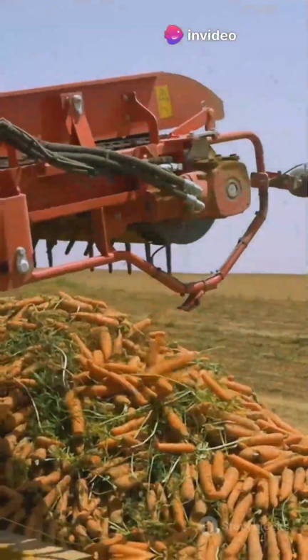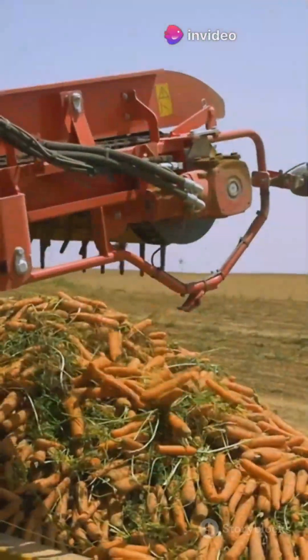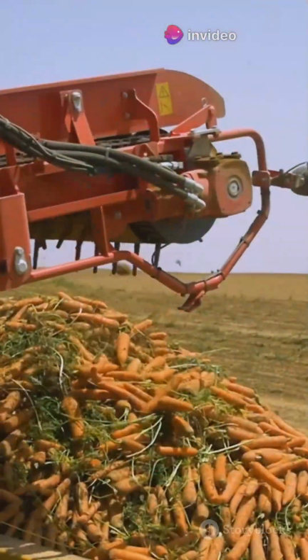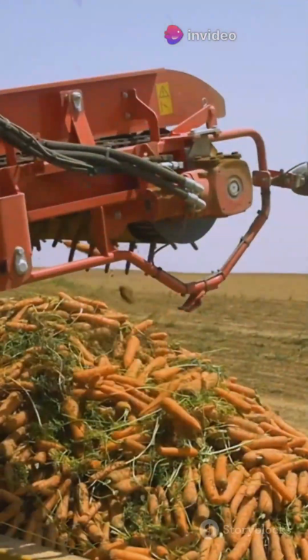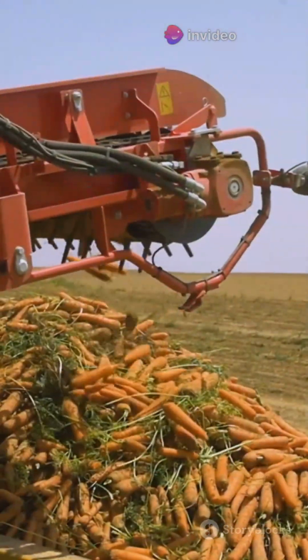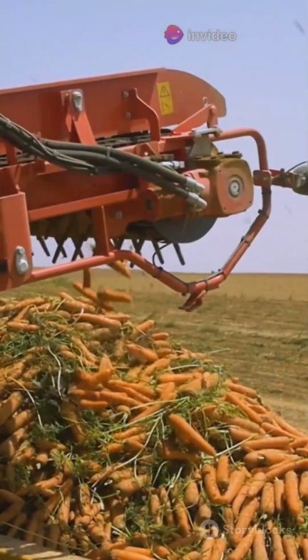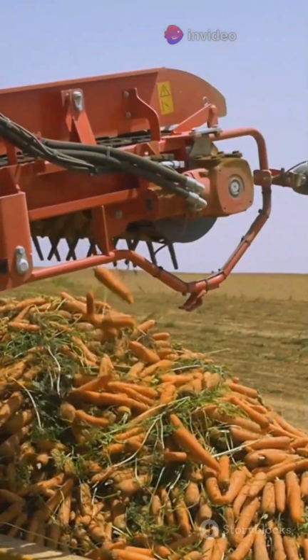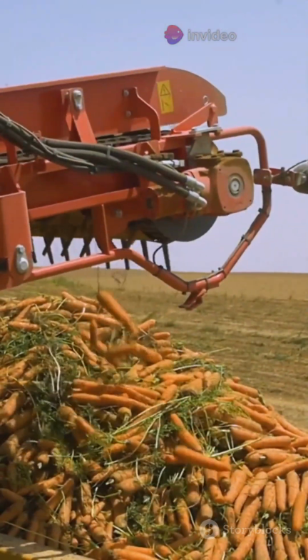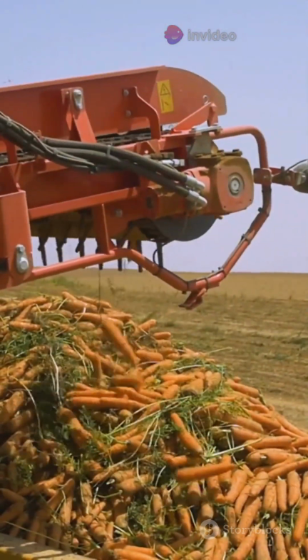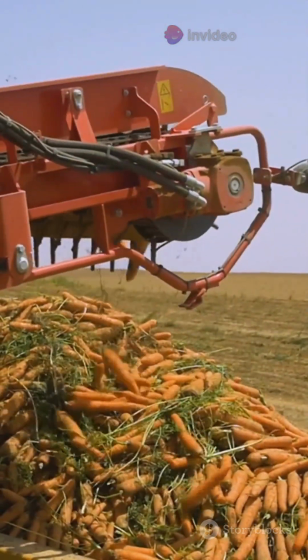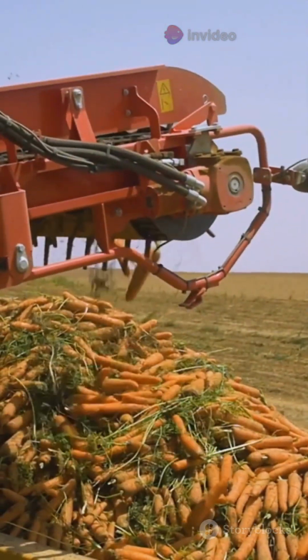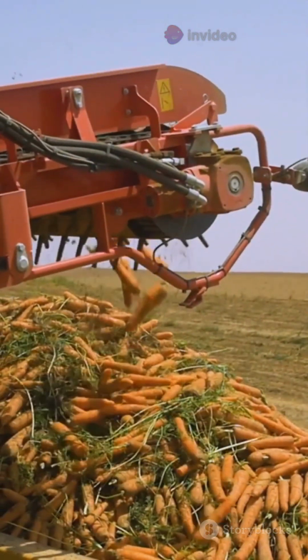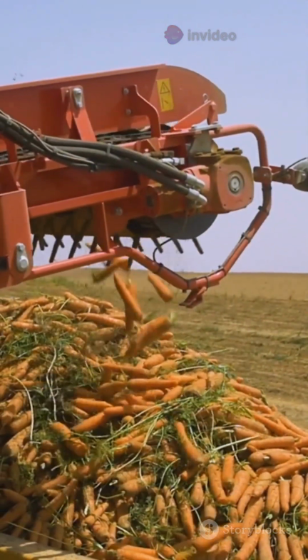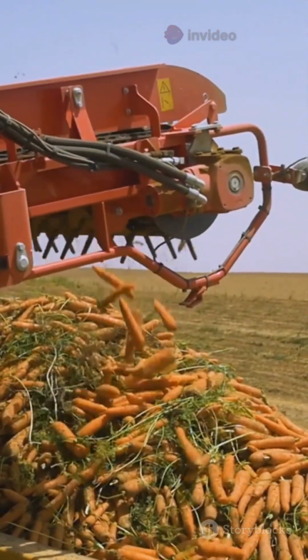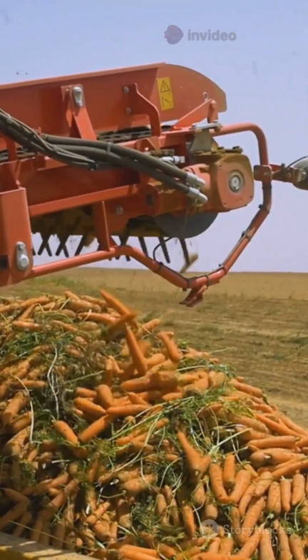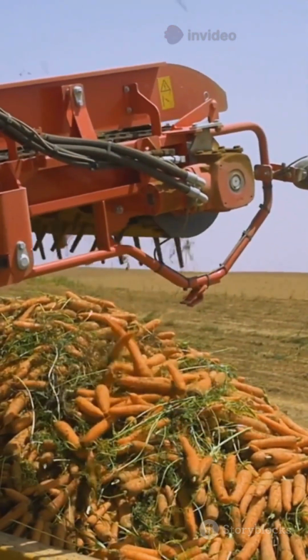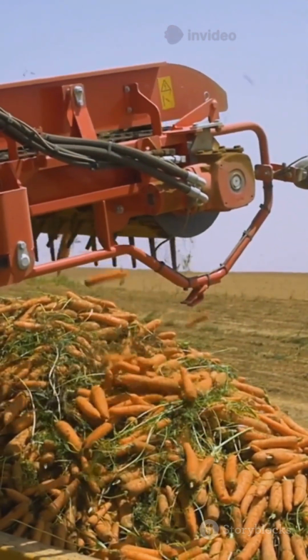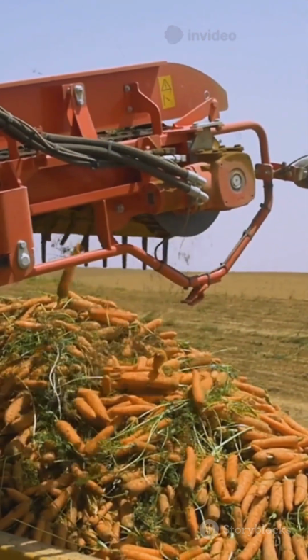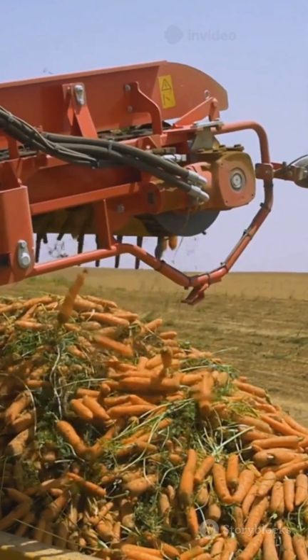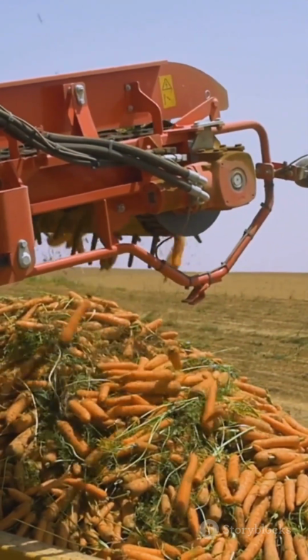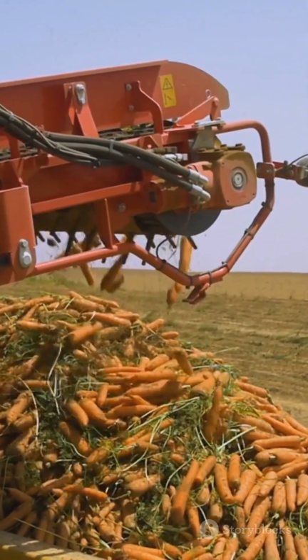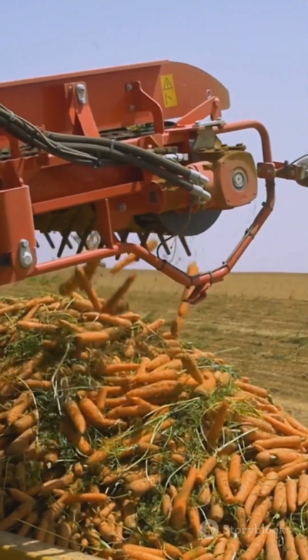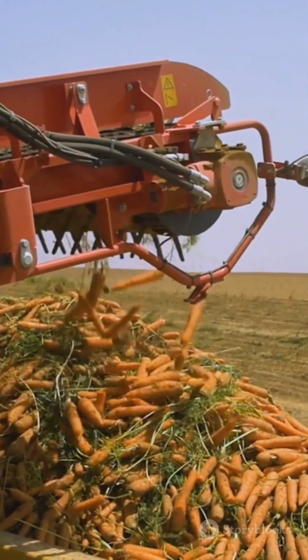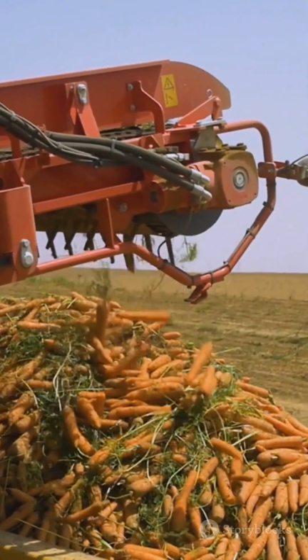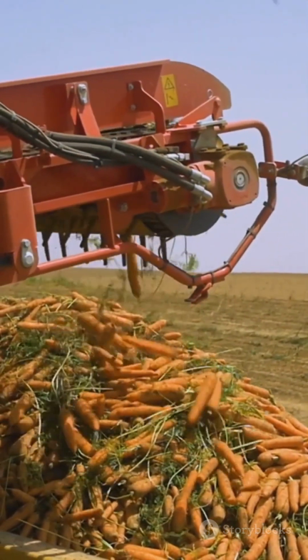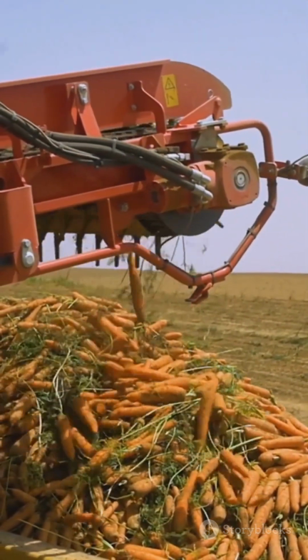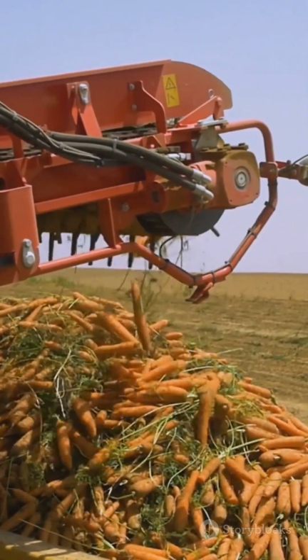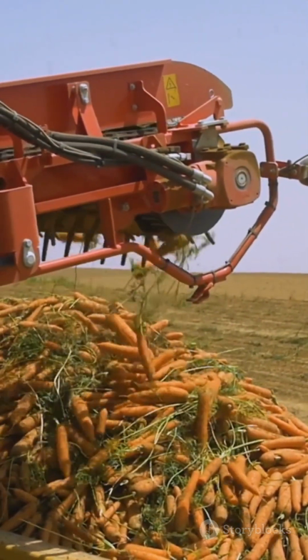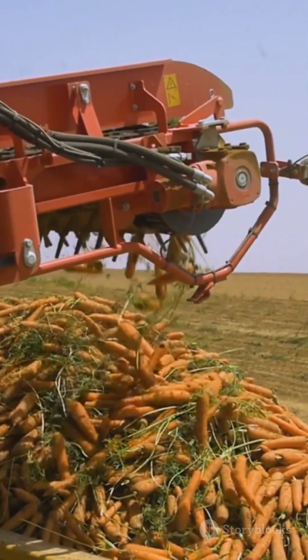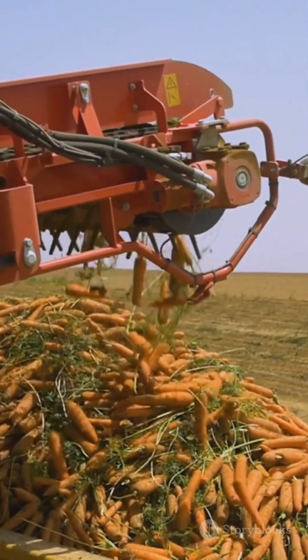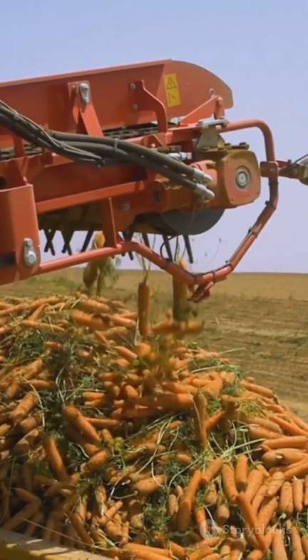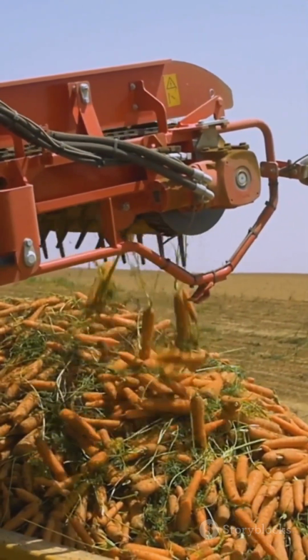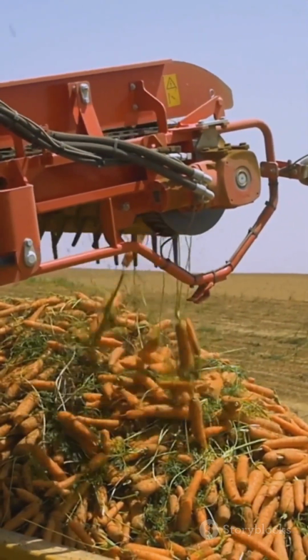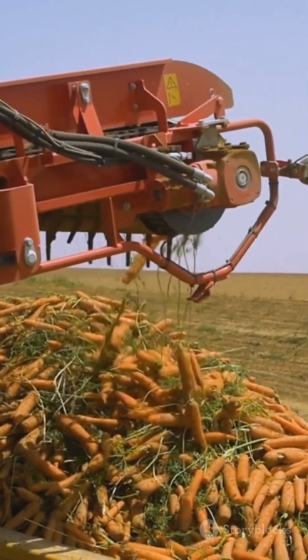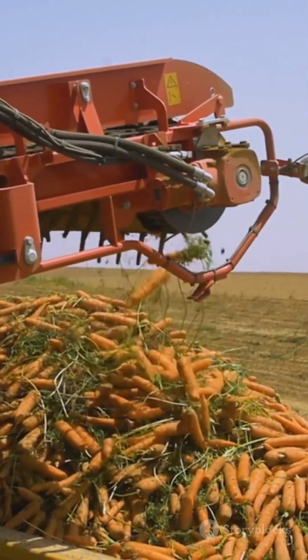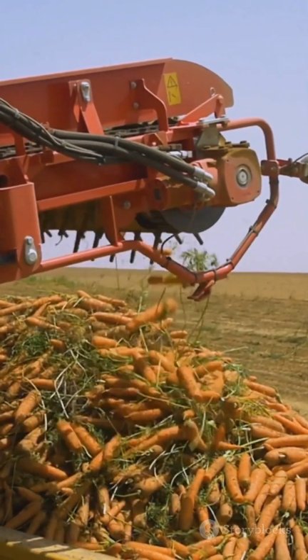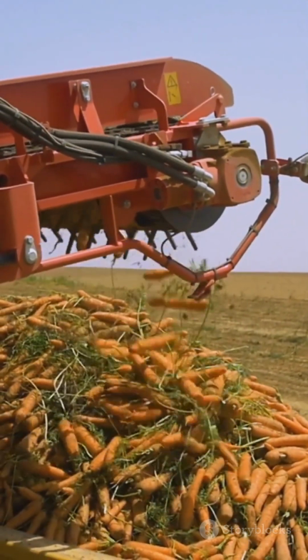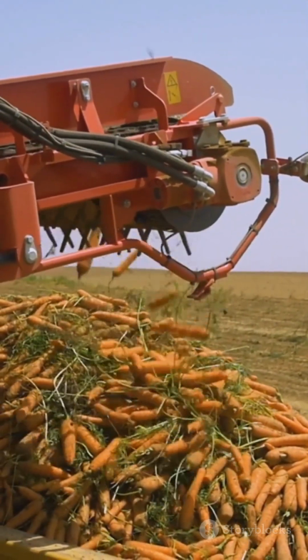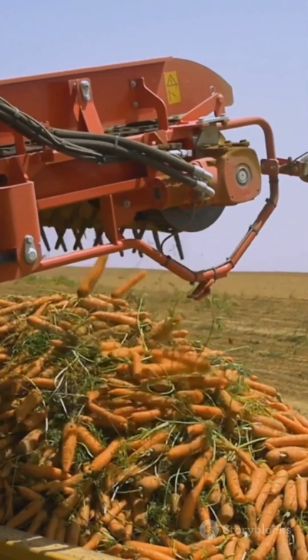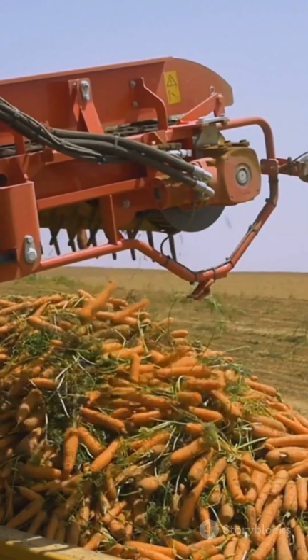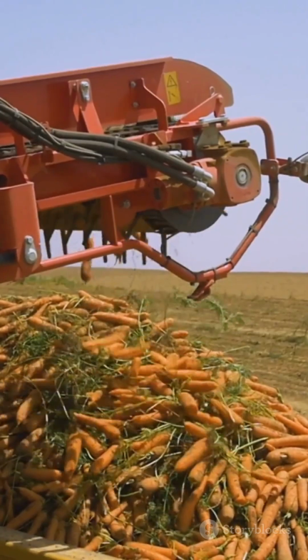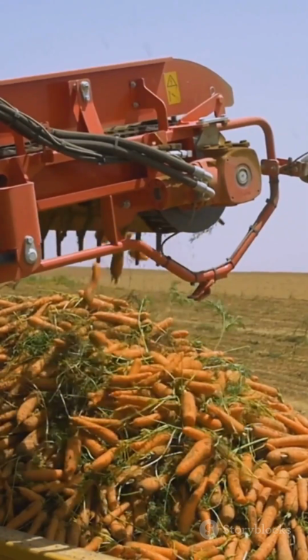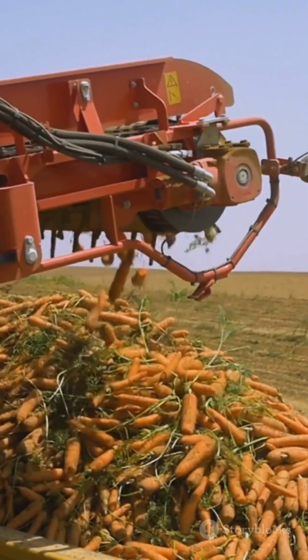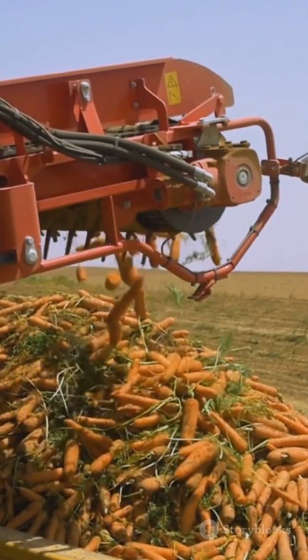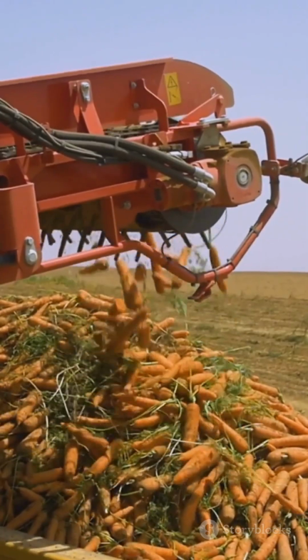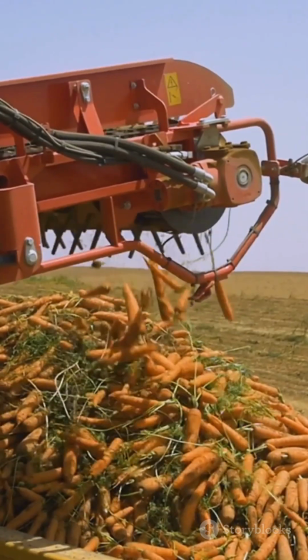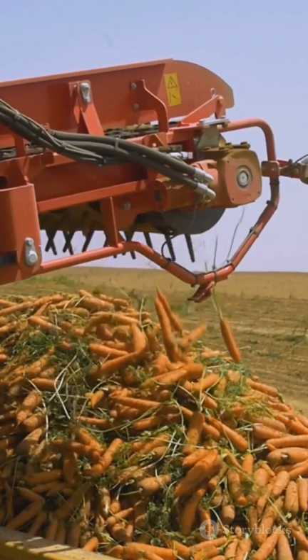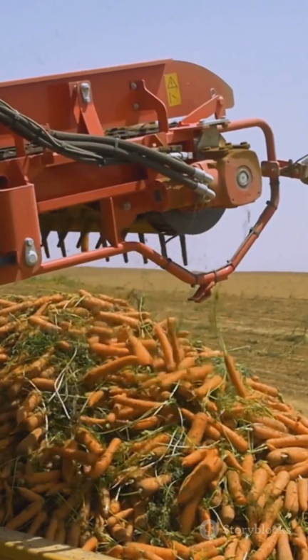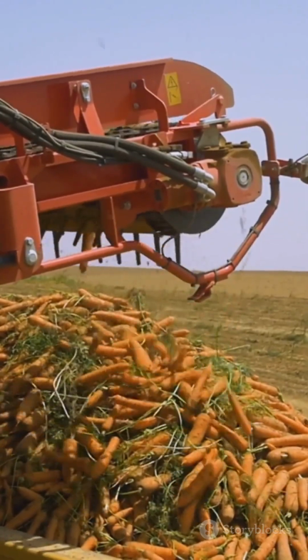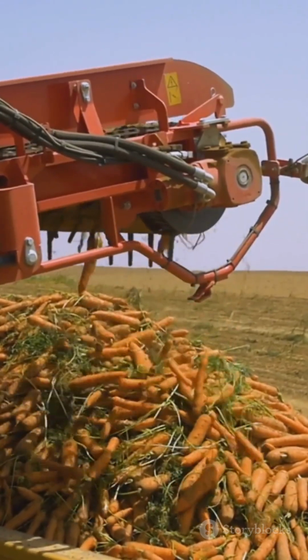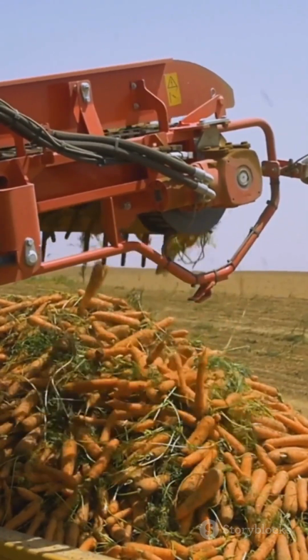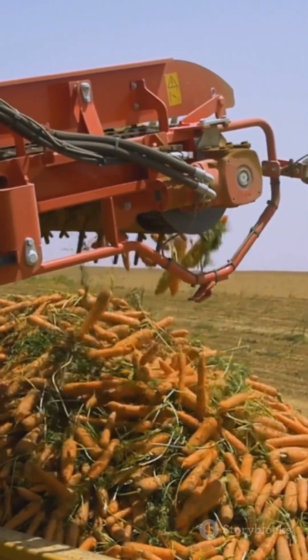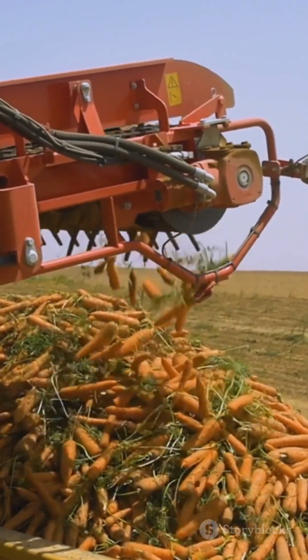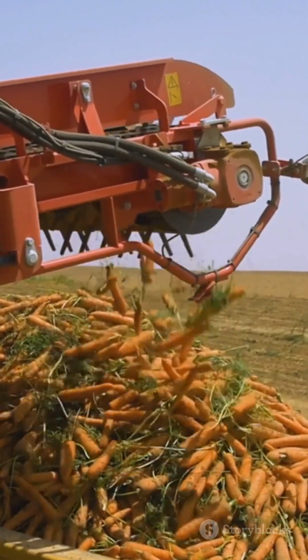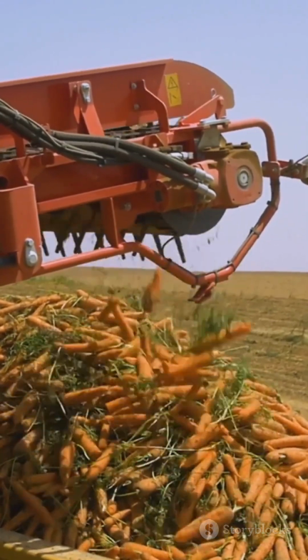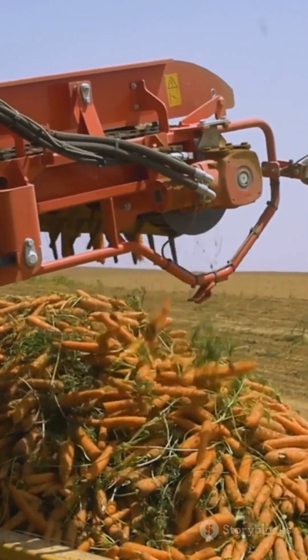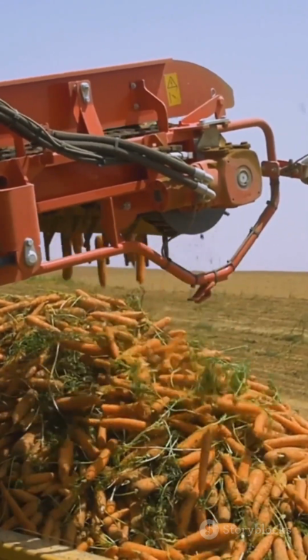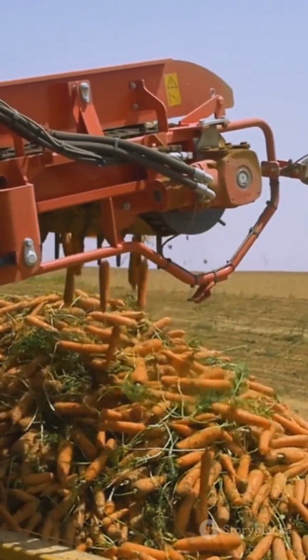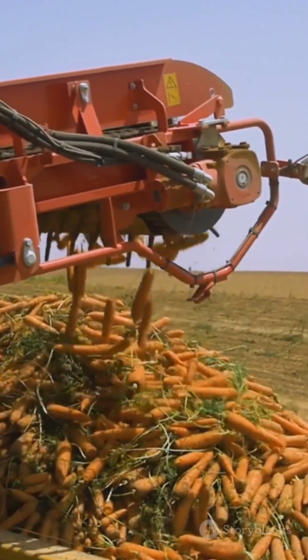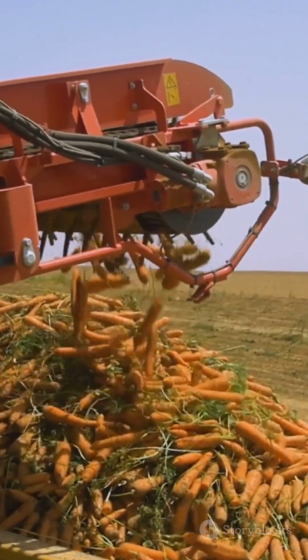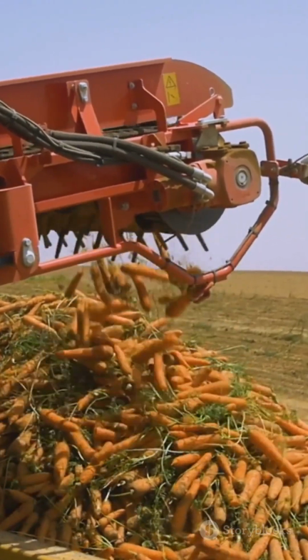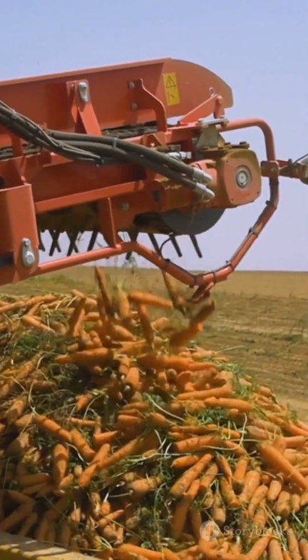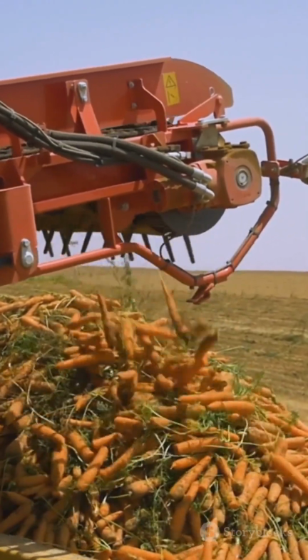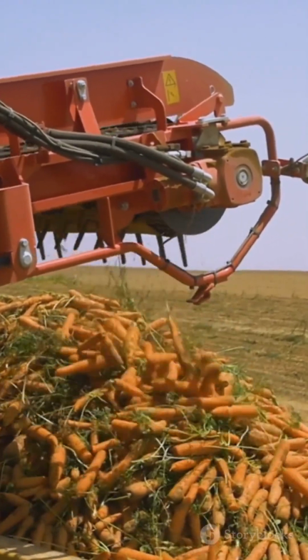So next time you bite into a crunchy carrot or juicy strawberry, remember — behind every harvest is a machine with some serious skills.